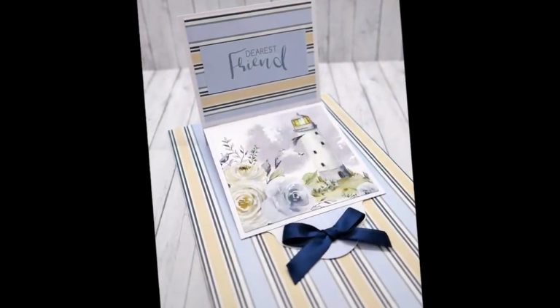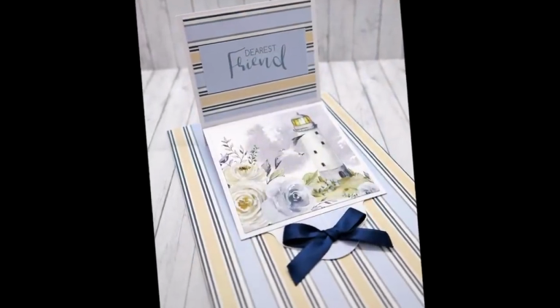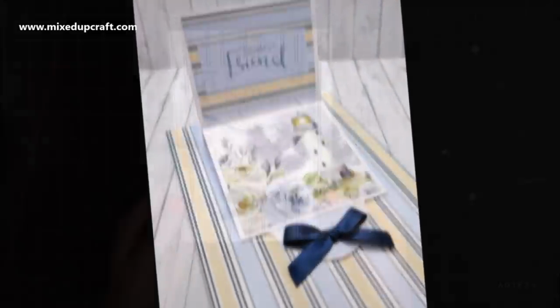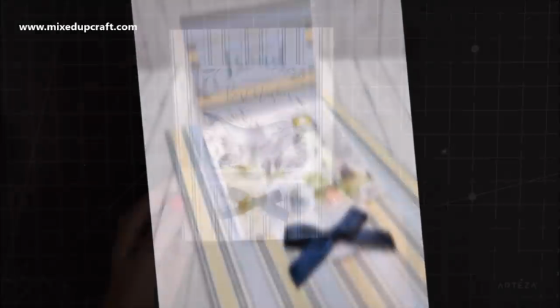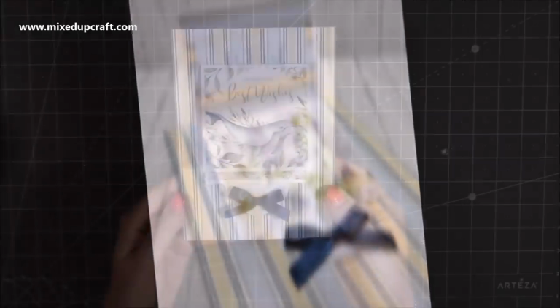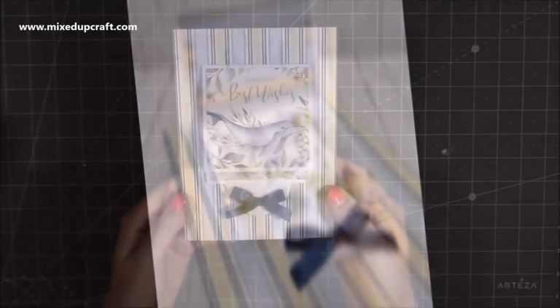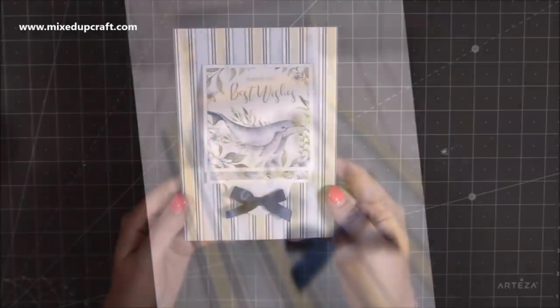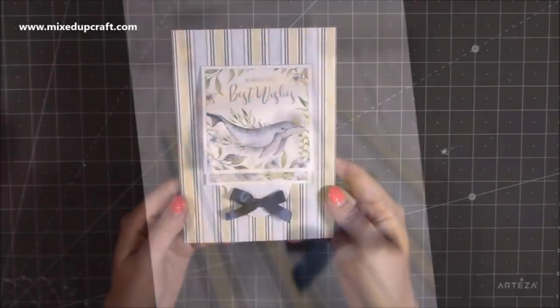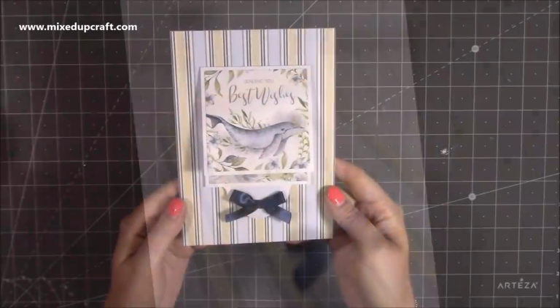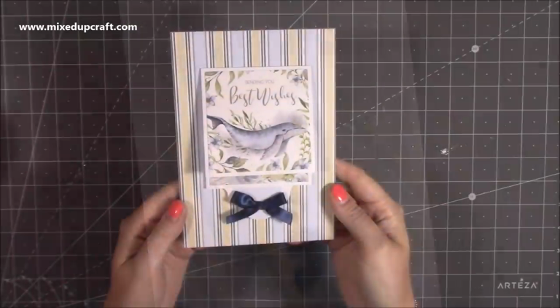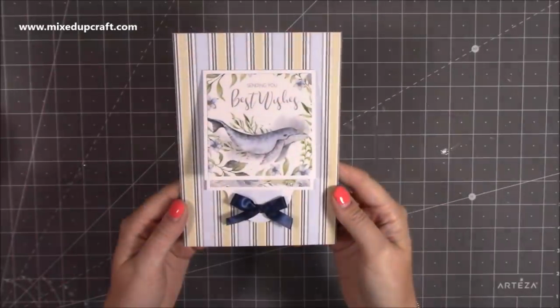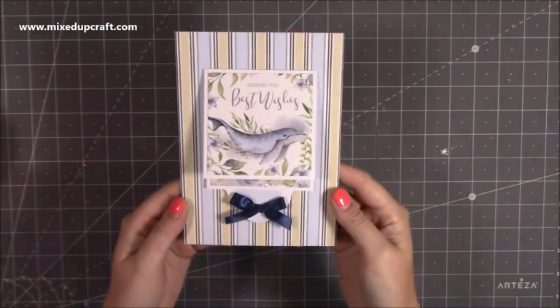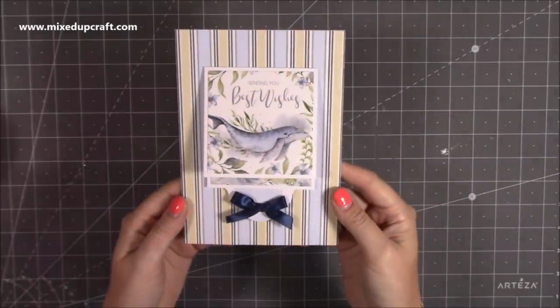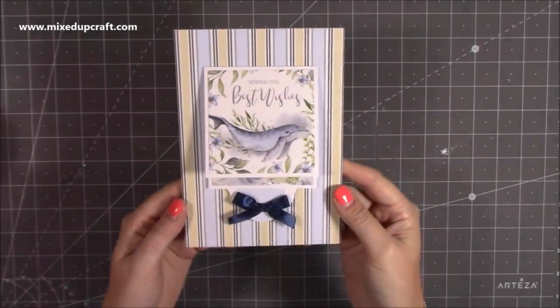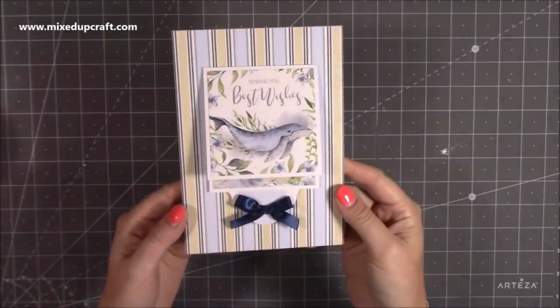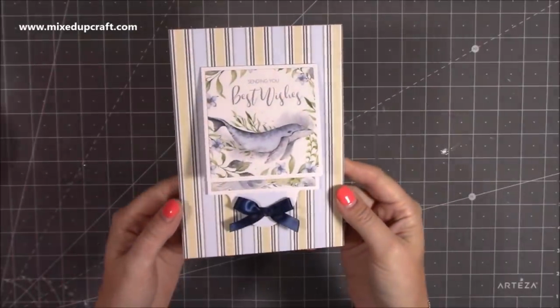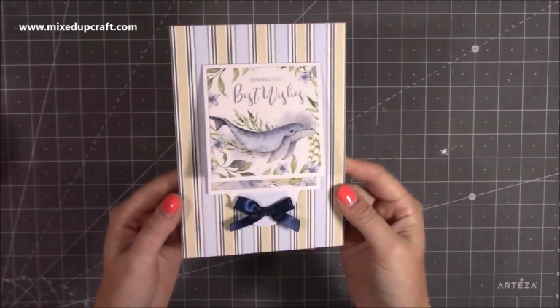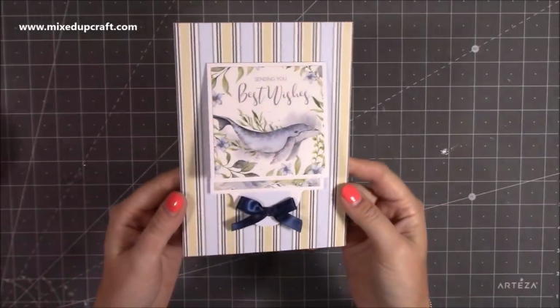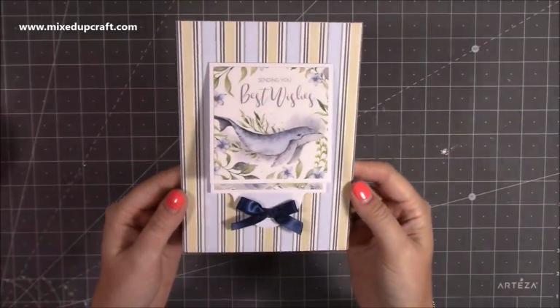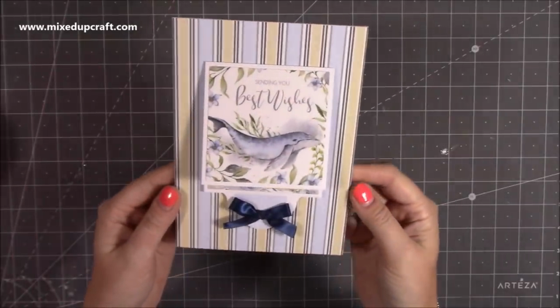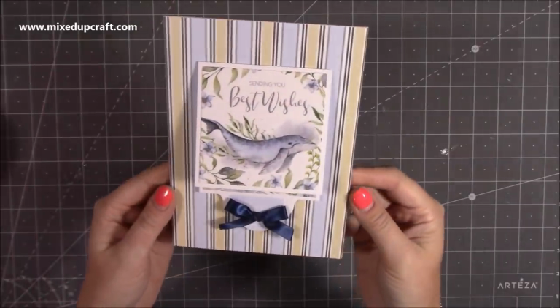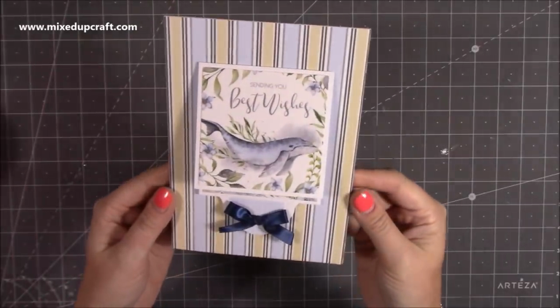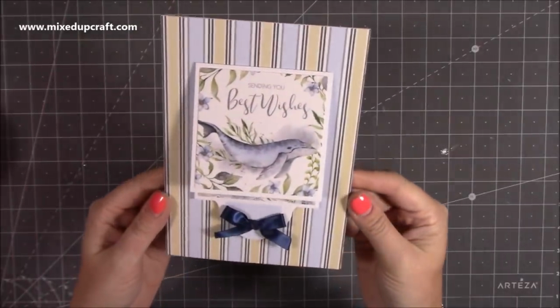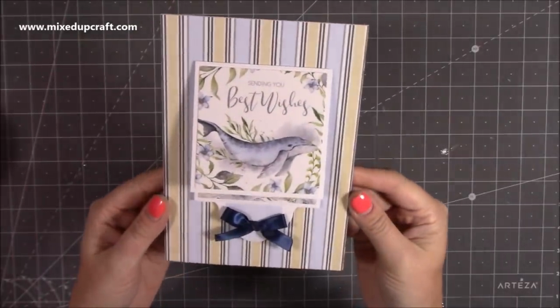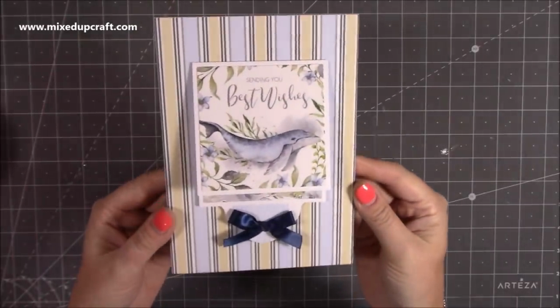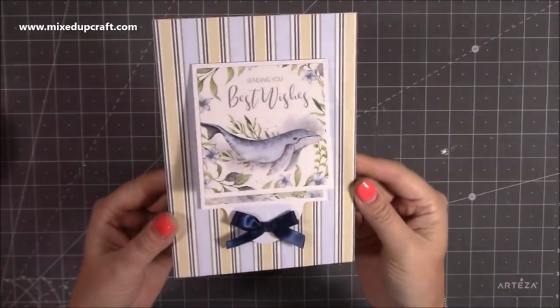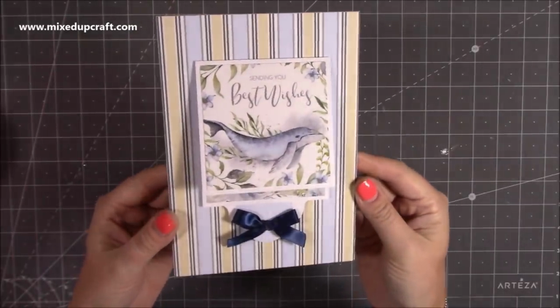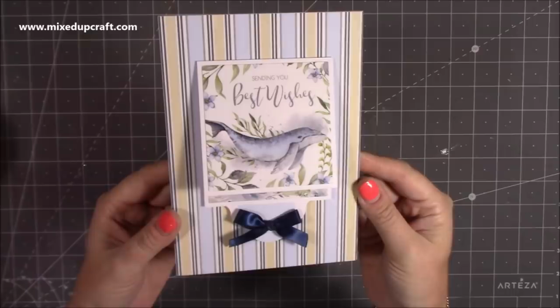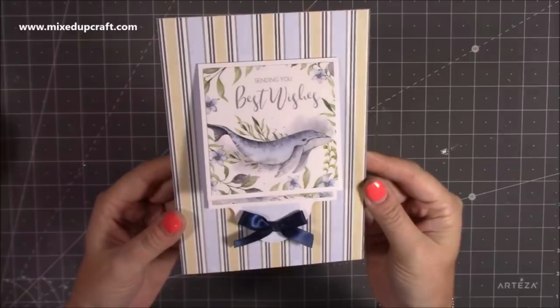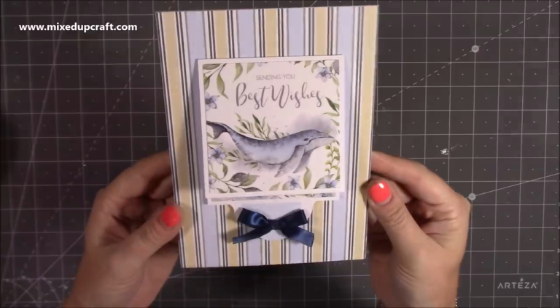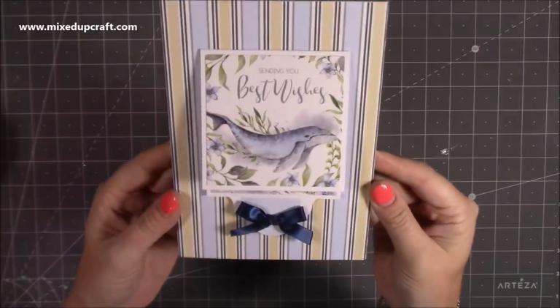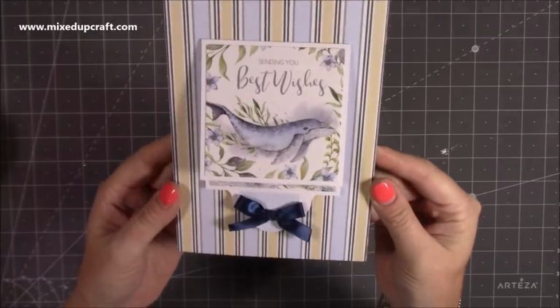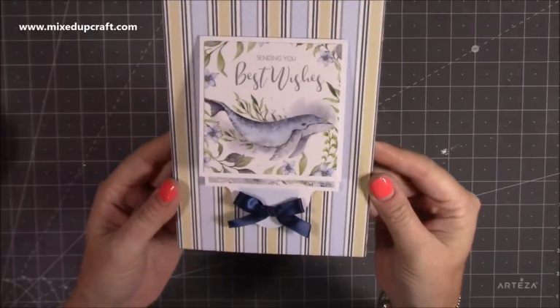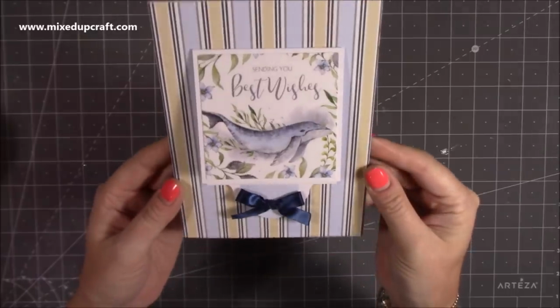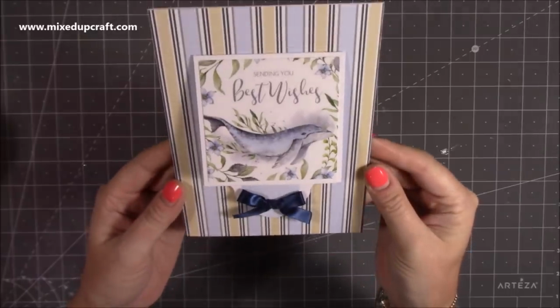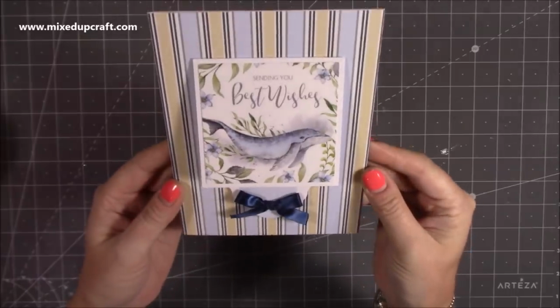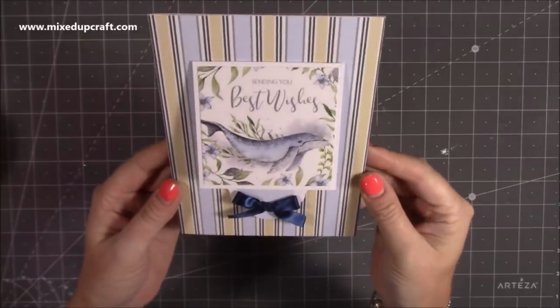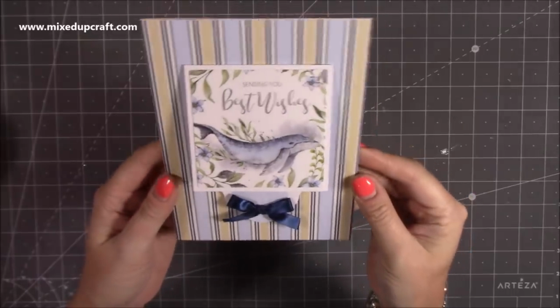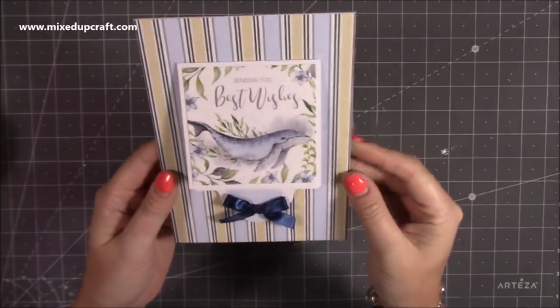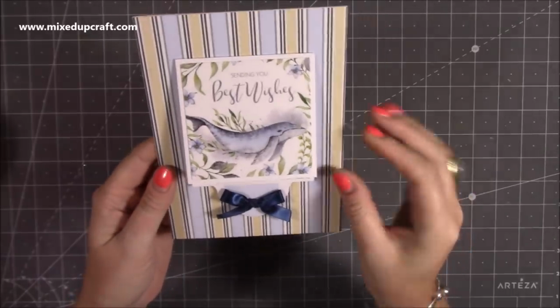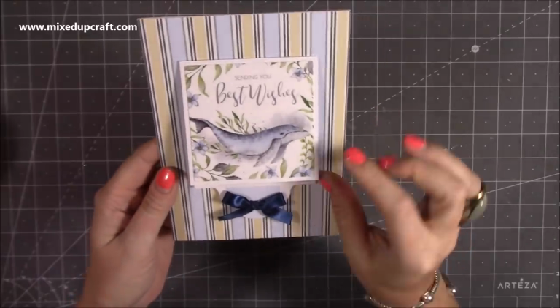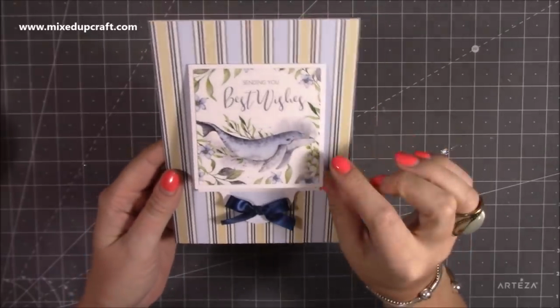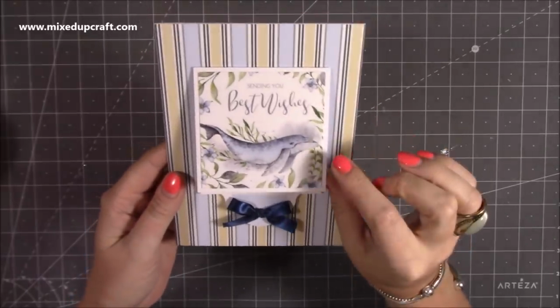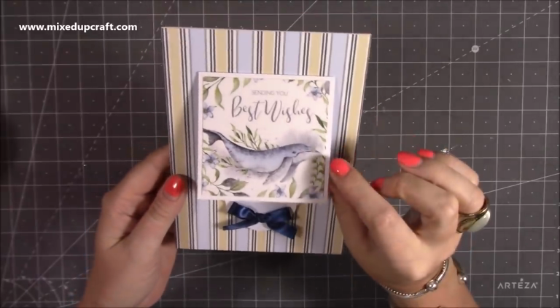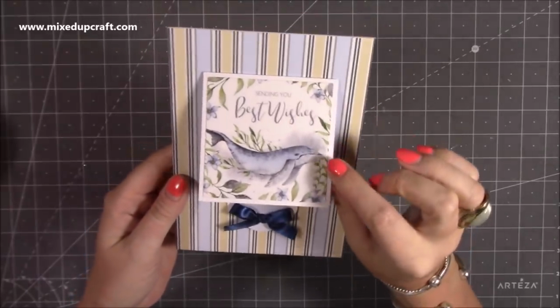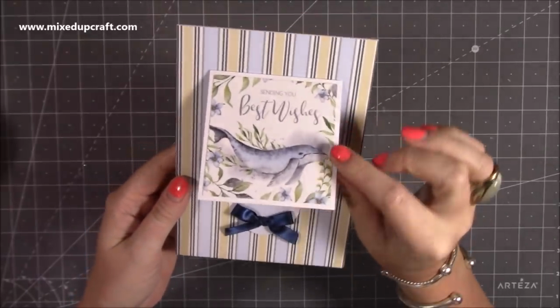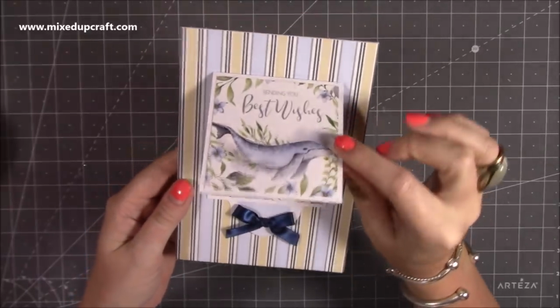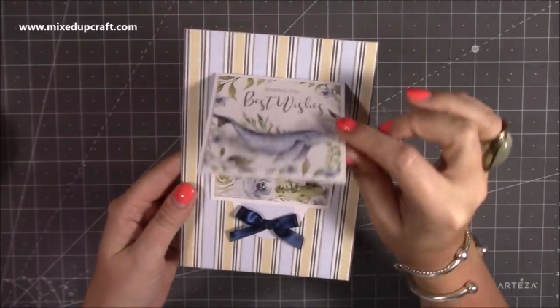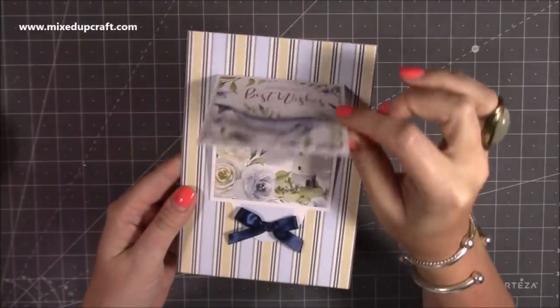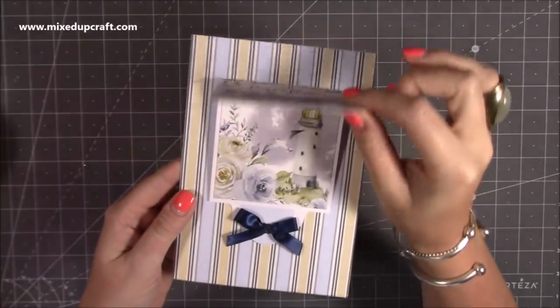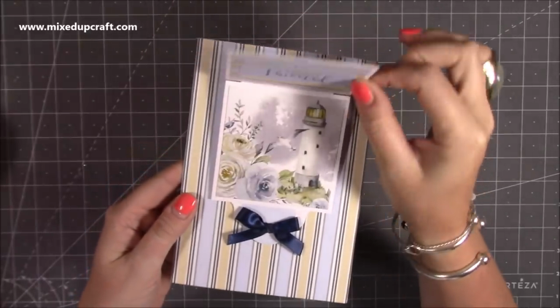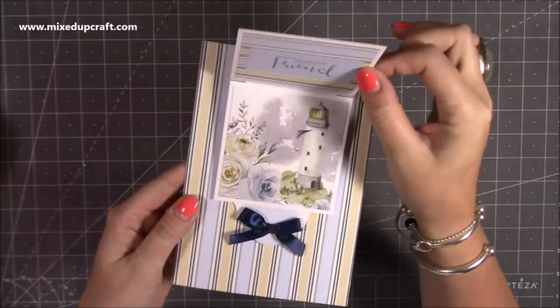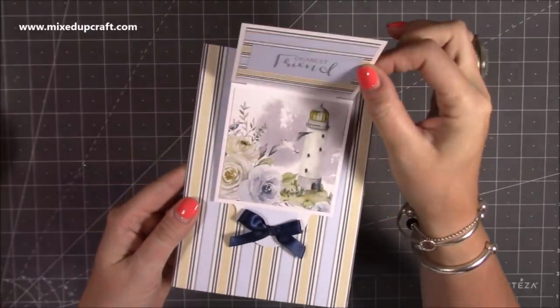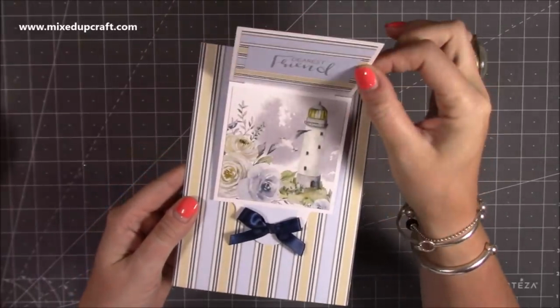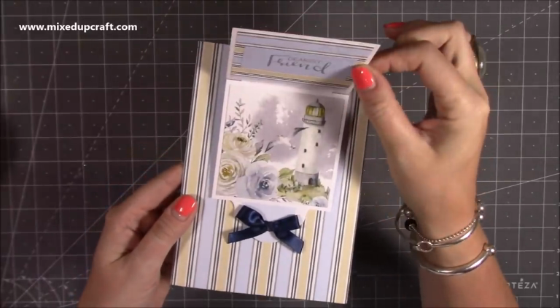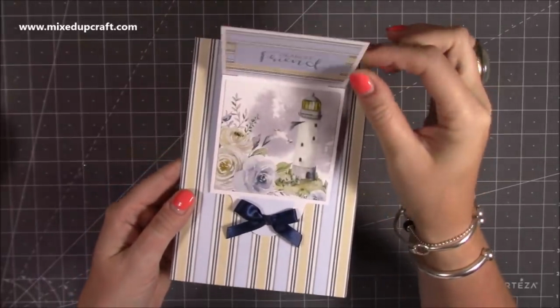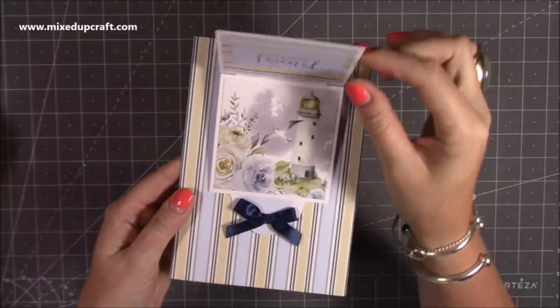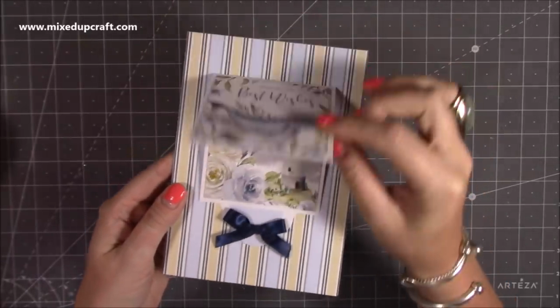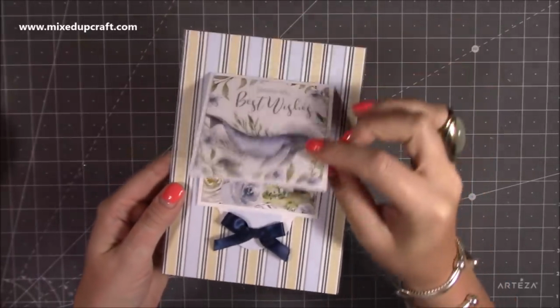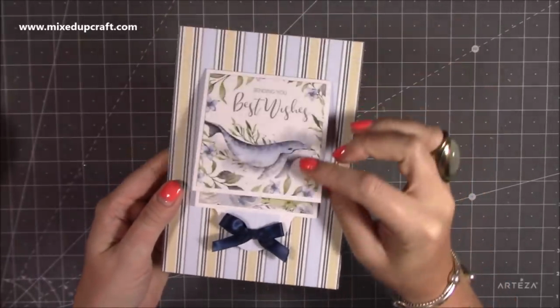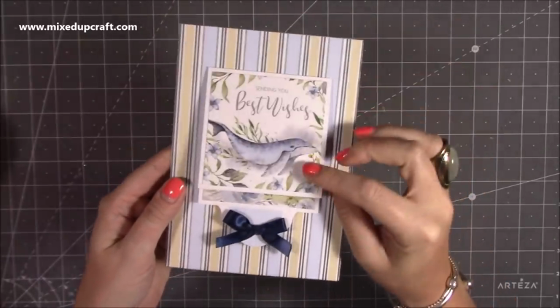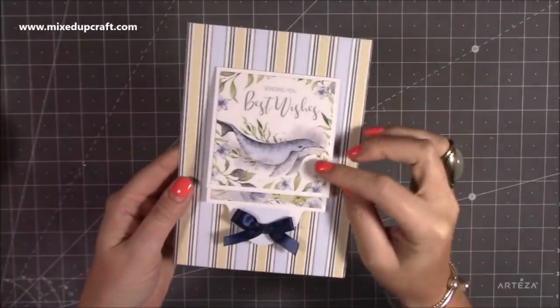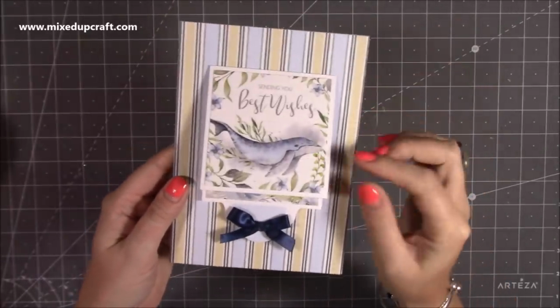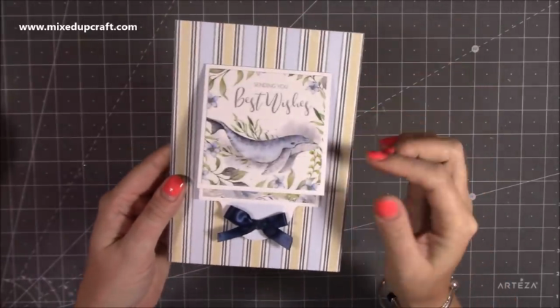Hi everybody, it's Sam at Mixed Up Craft. Thank you for watching my tutorial today. I'm going to be showing you how to make this little flip piece on the front of the card.